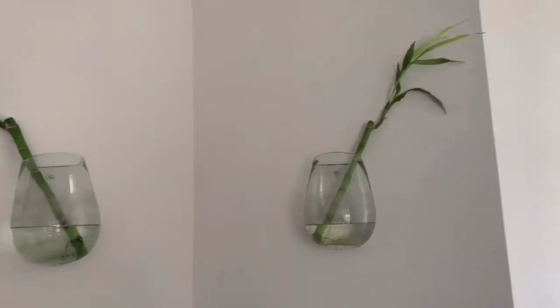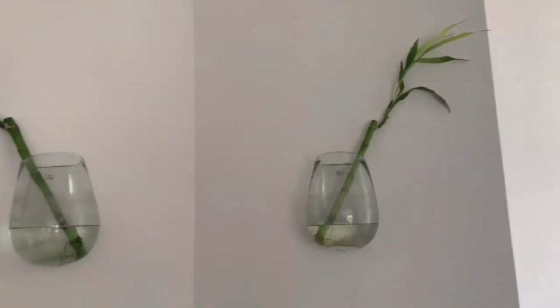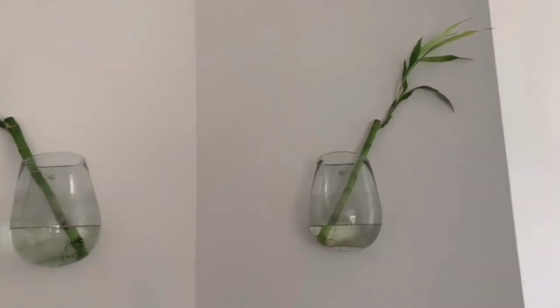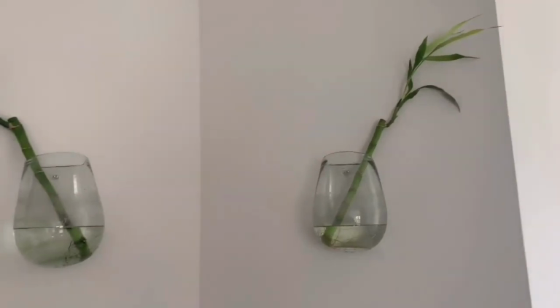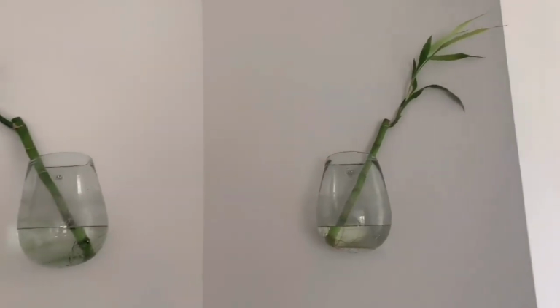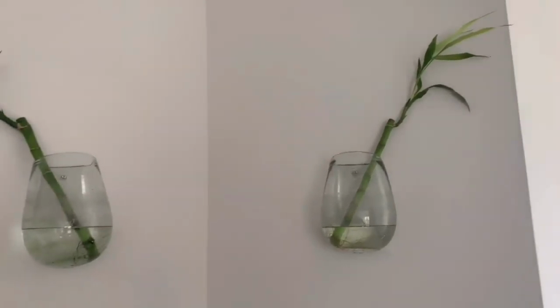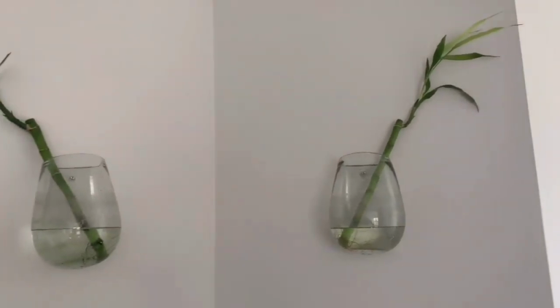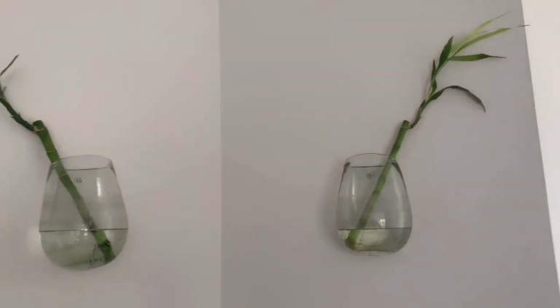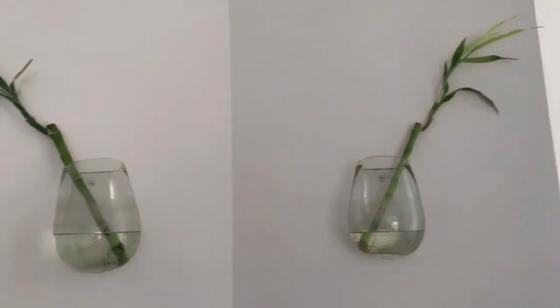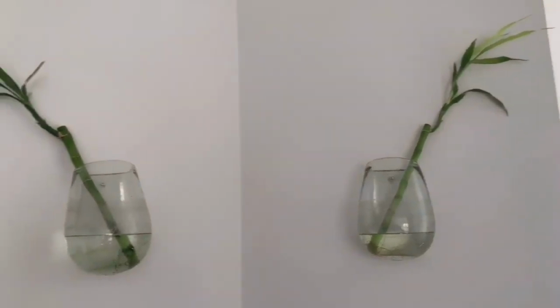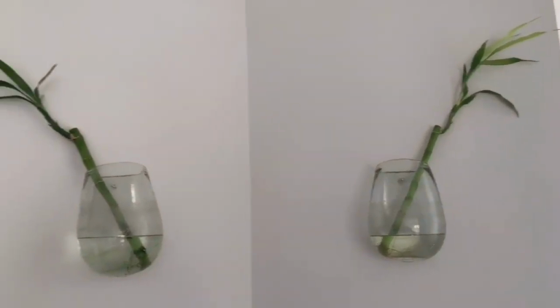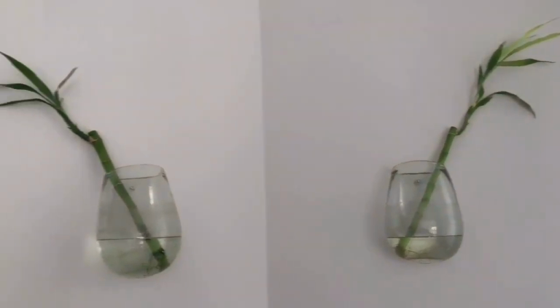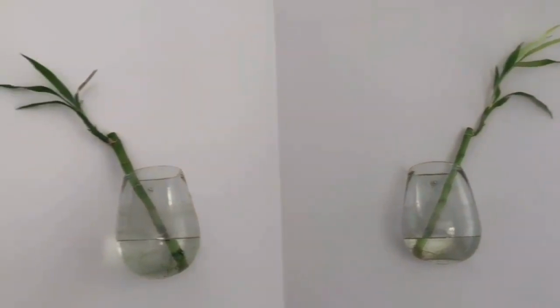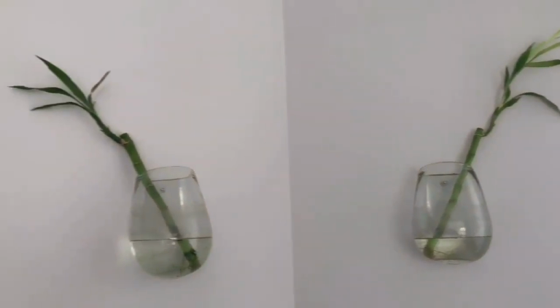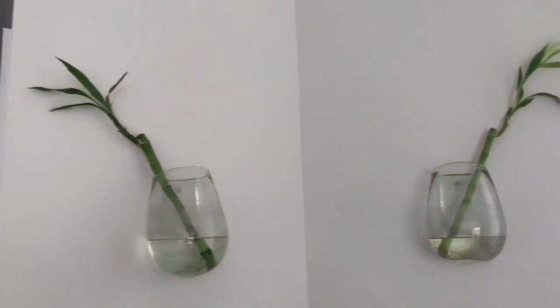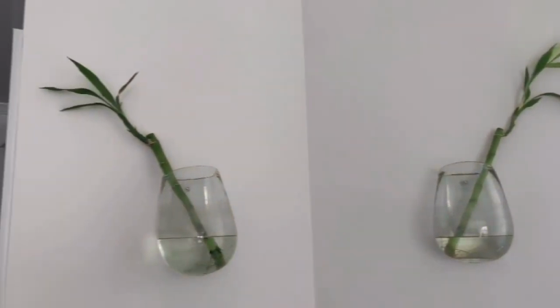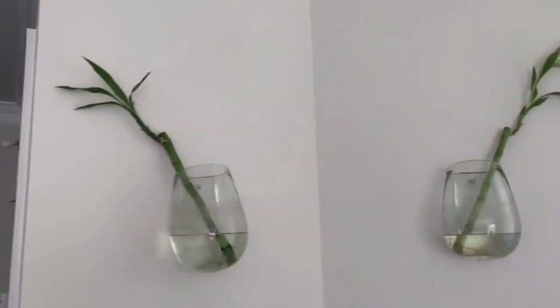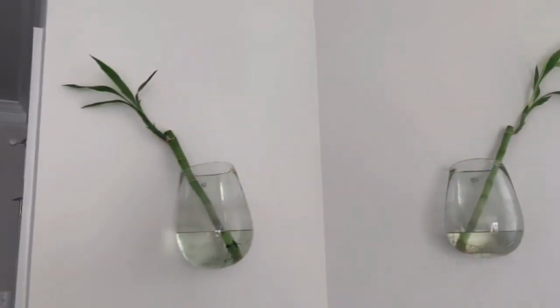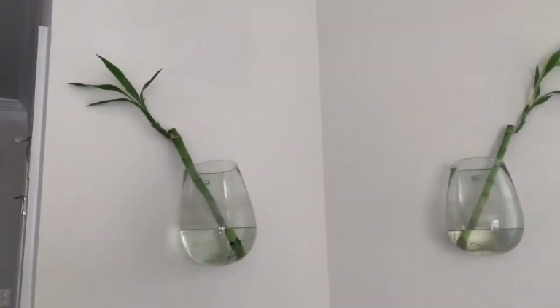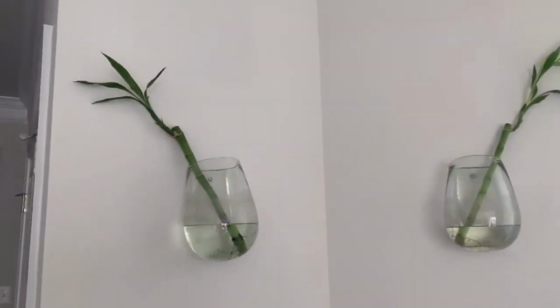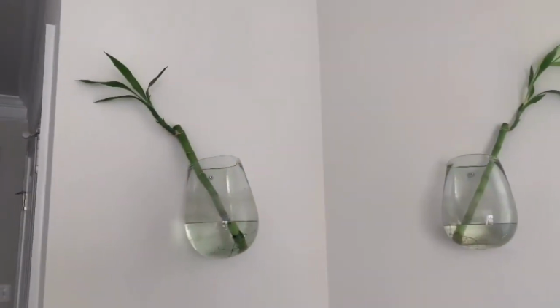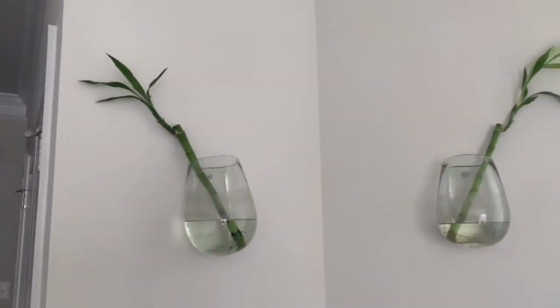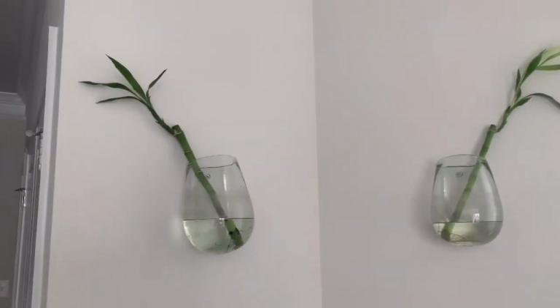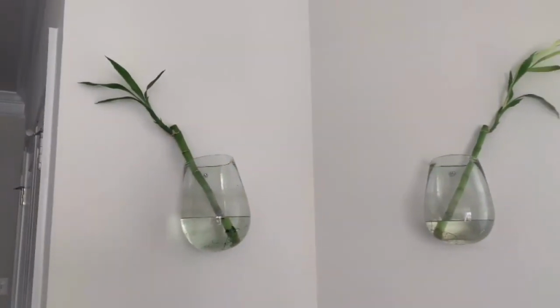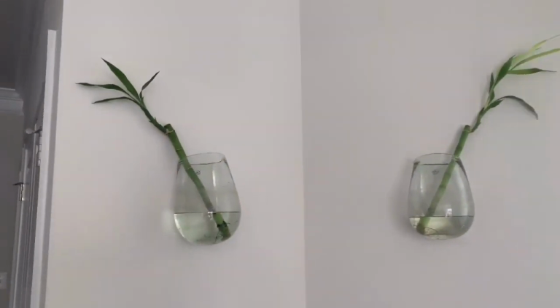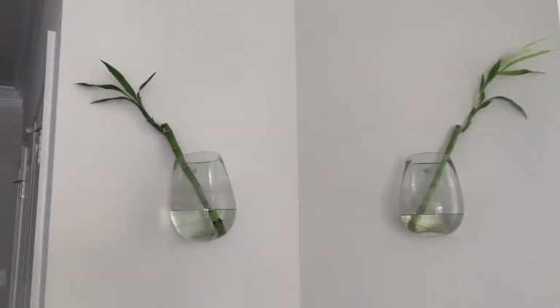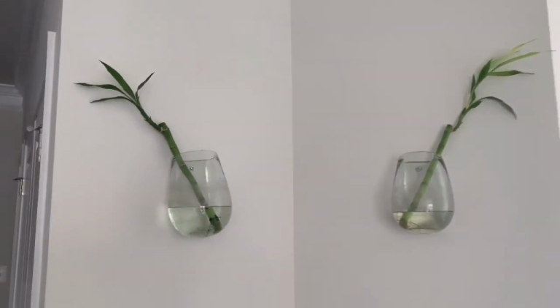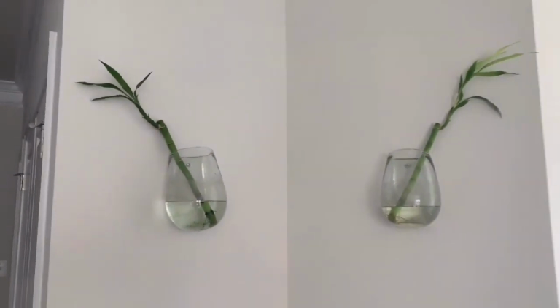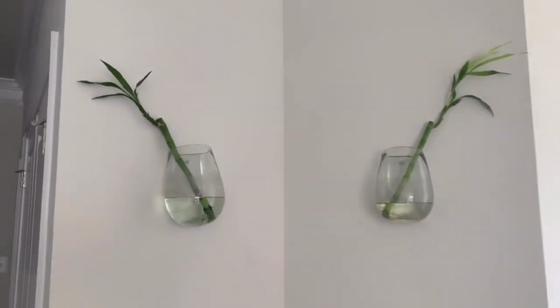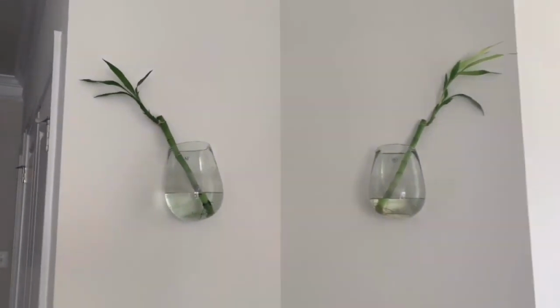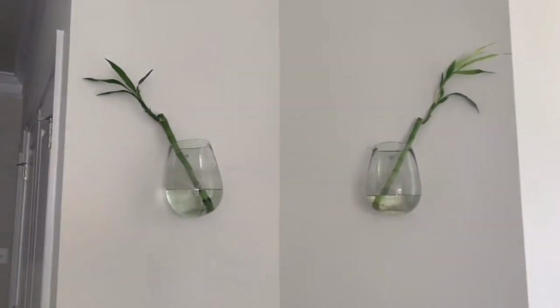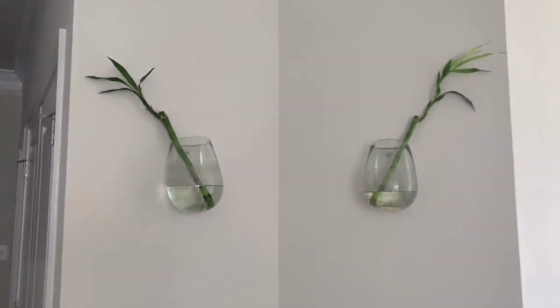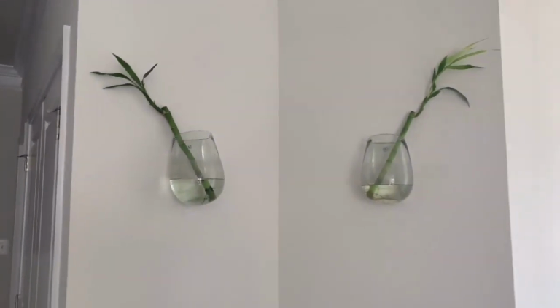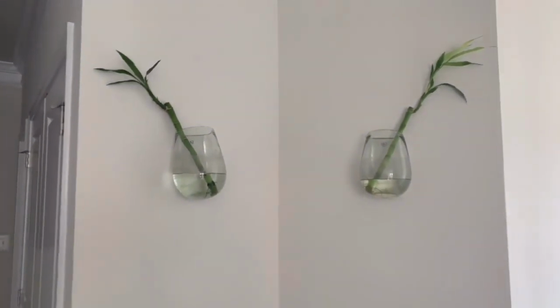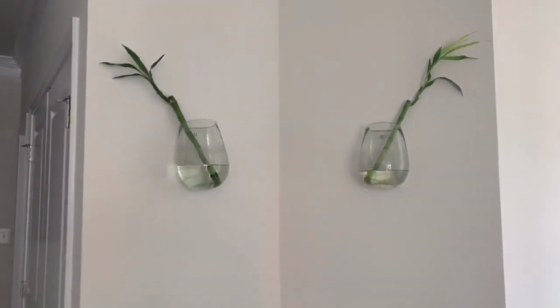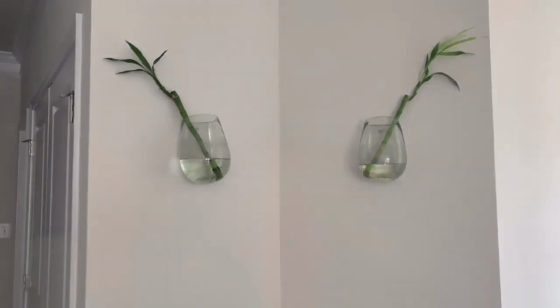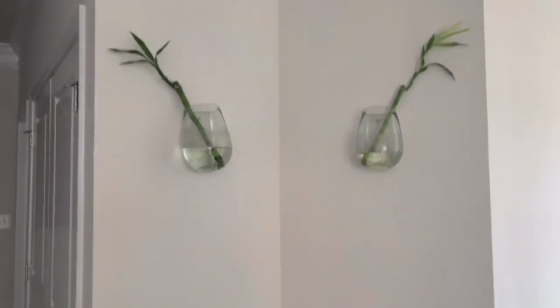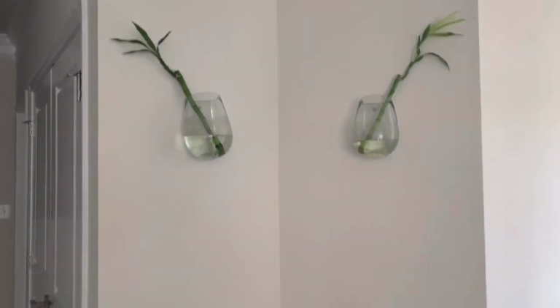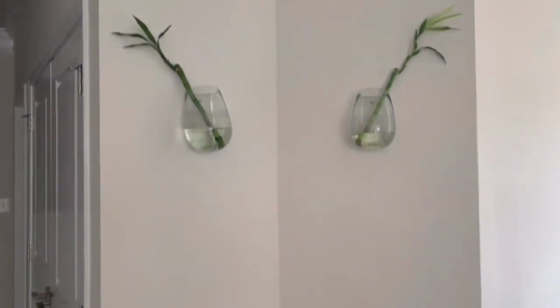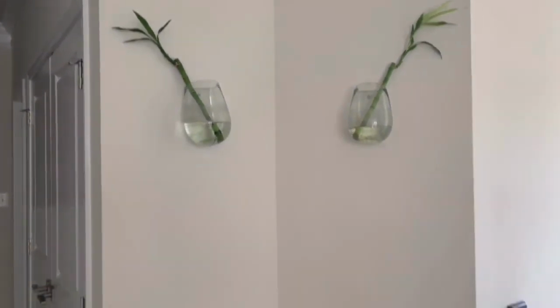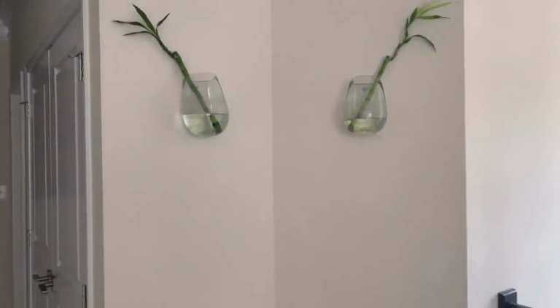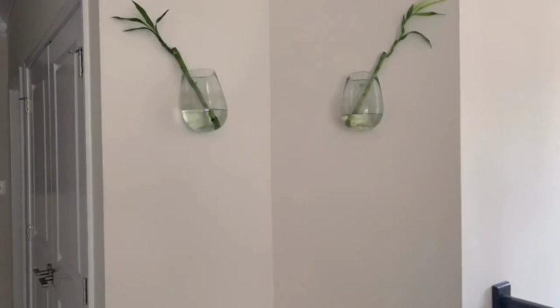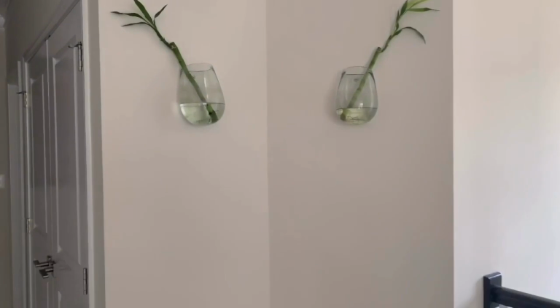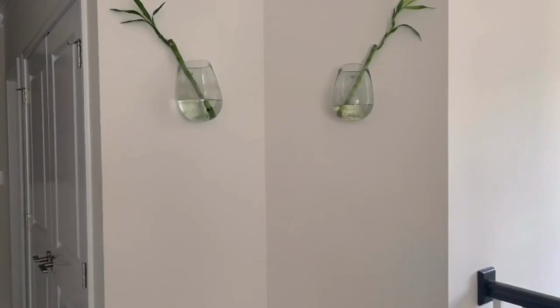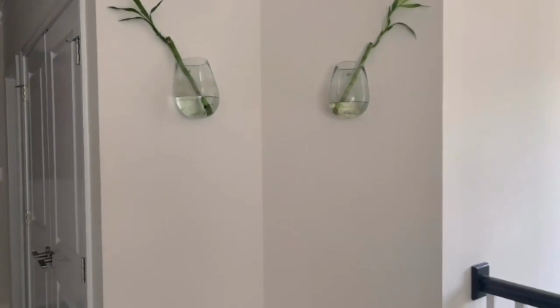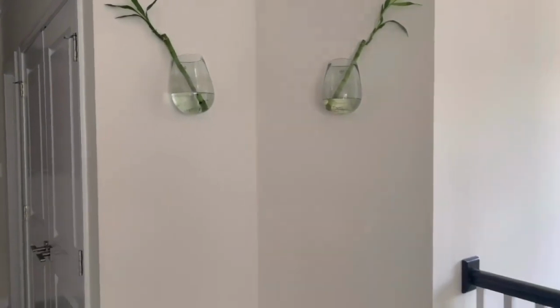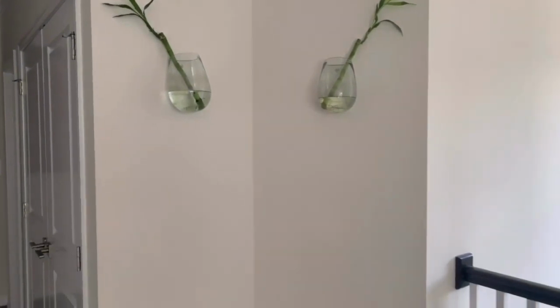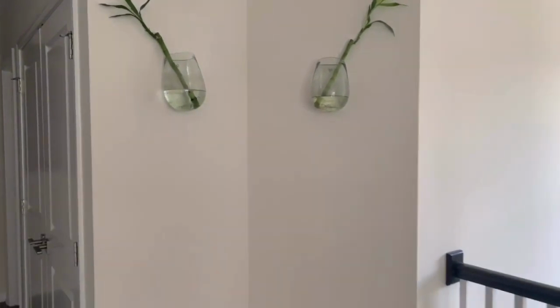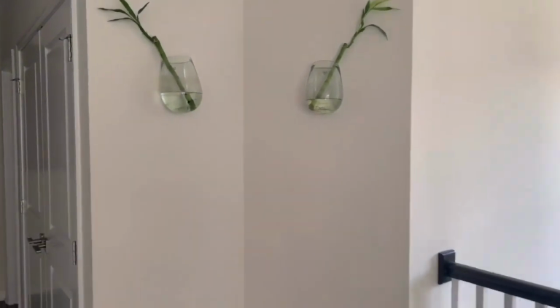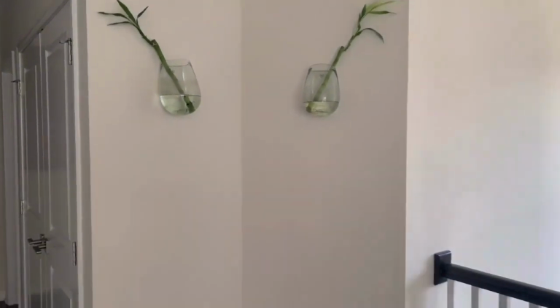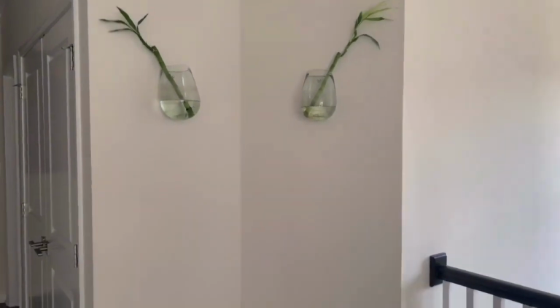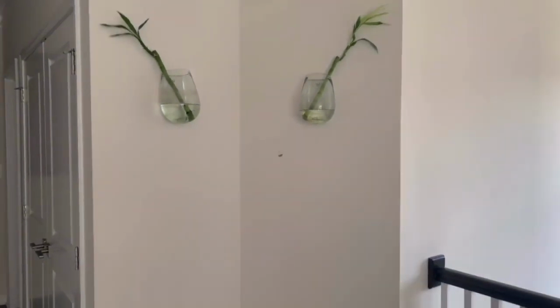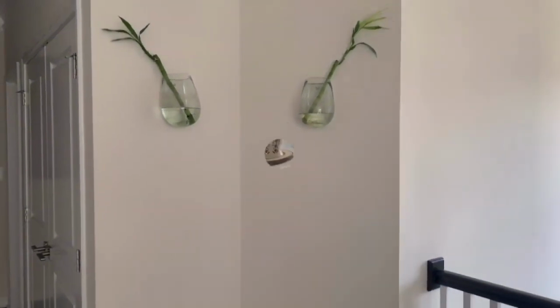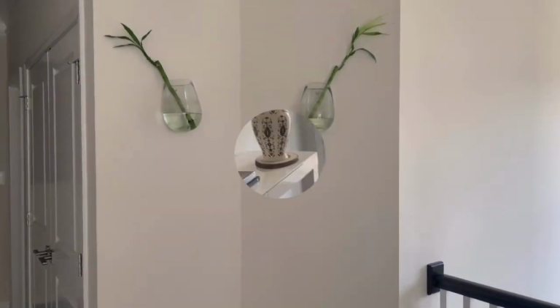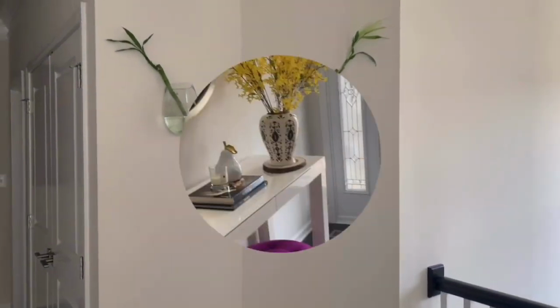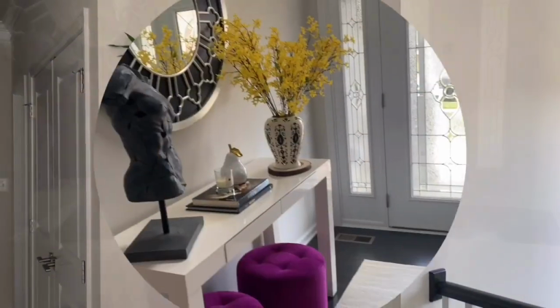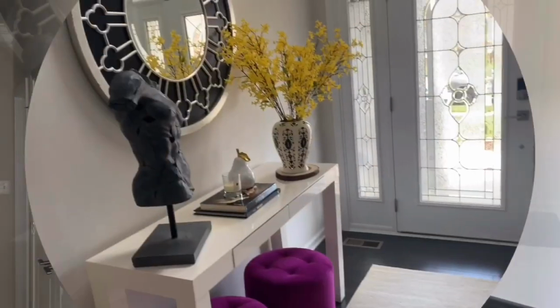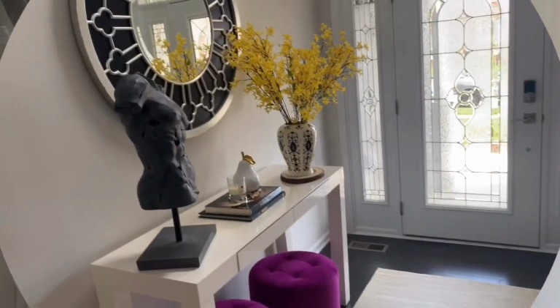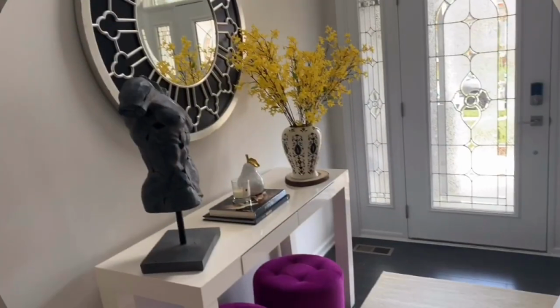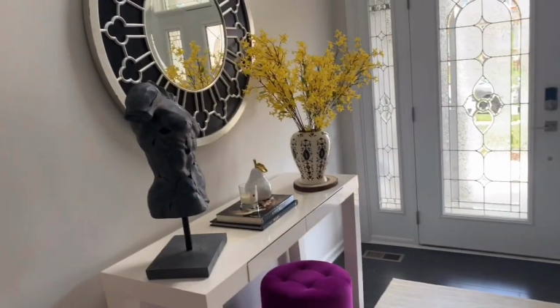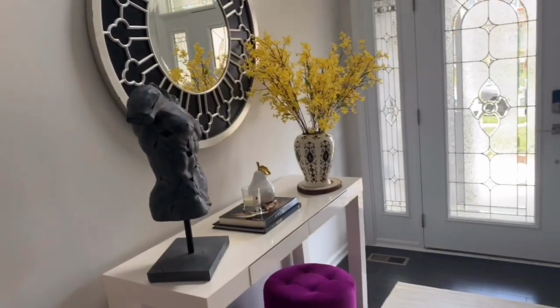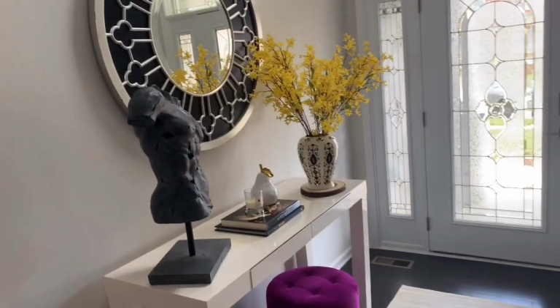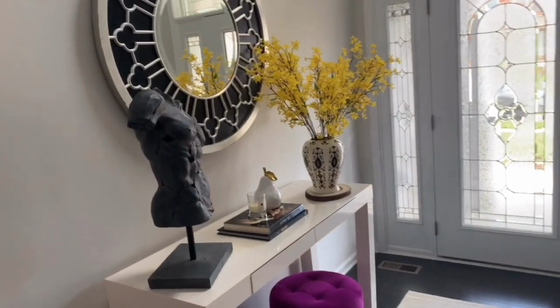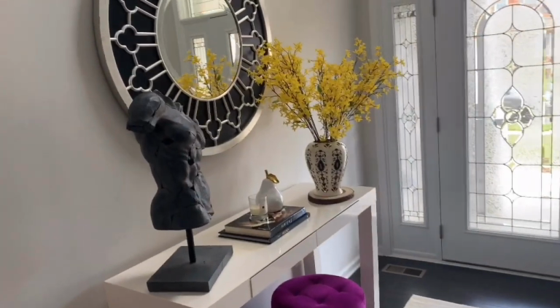Here's another way to display greenery — you're going to put them on the wall. These are real plants displayed this way.